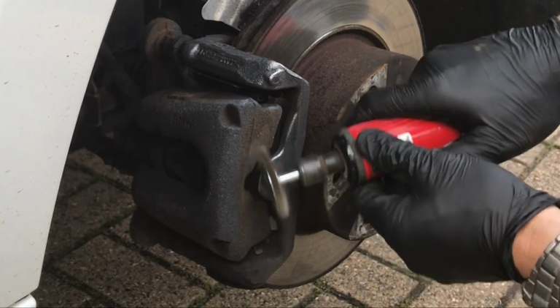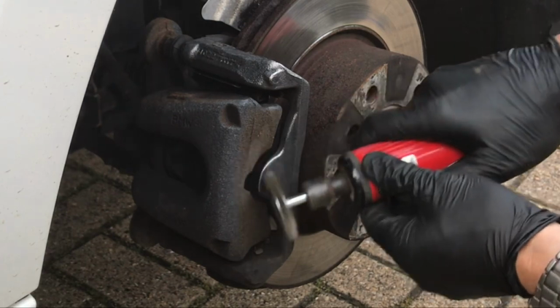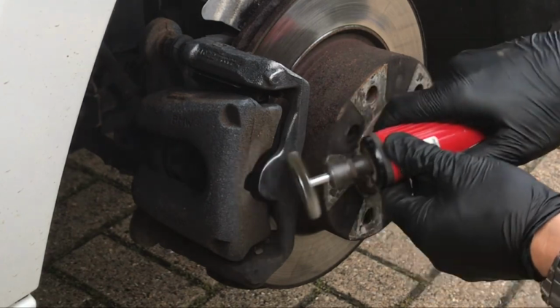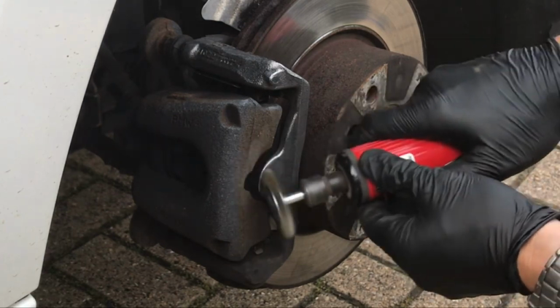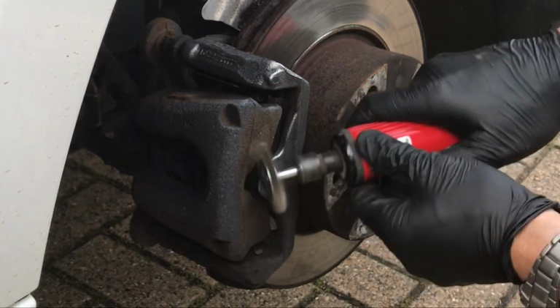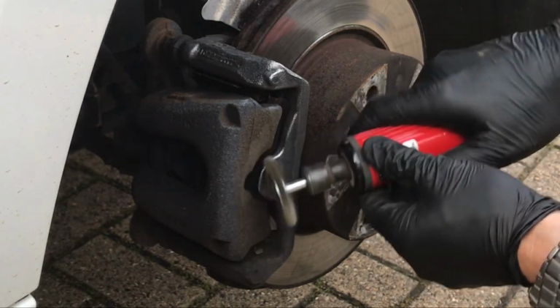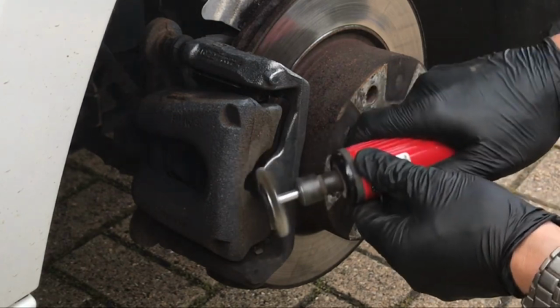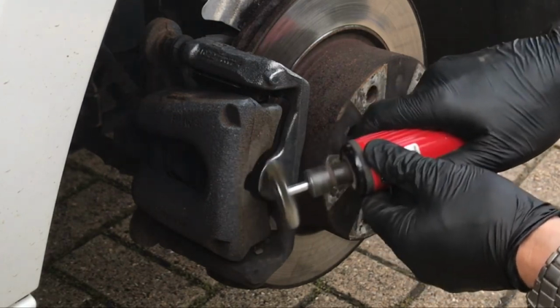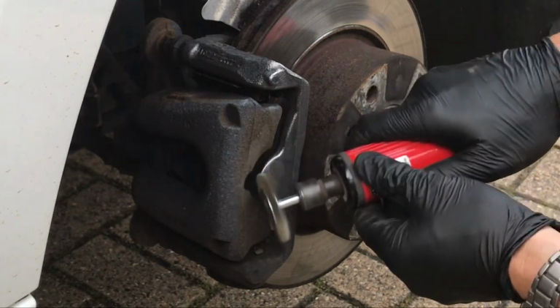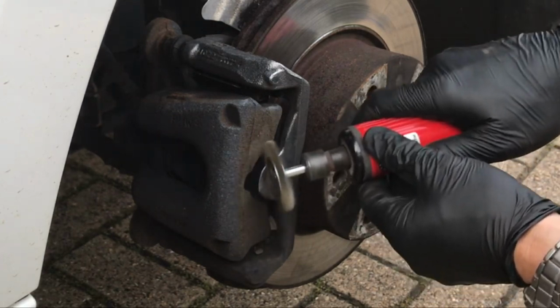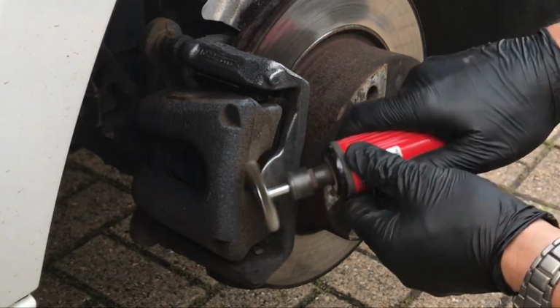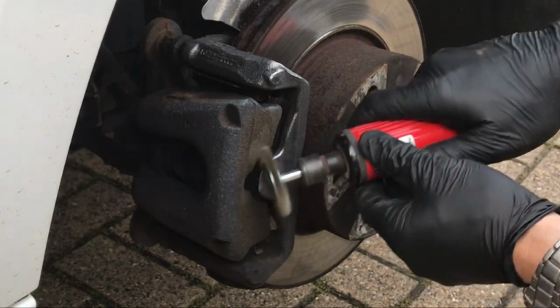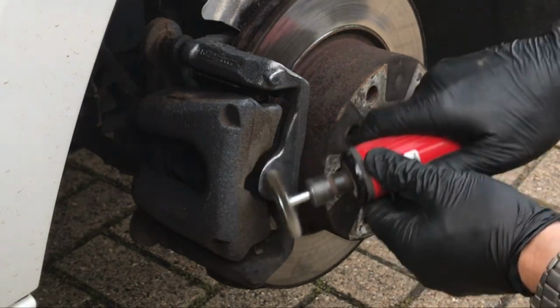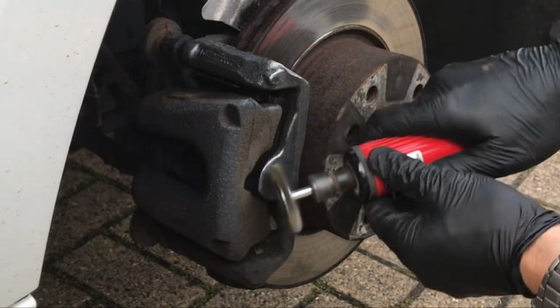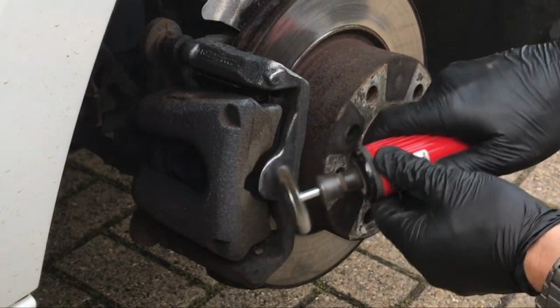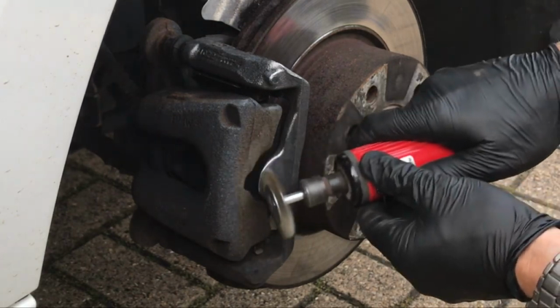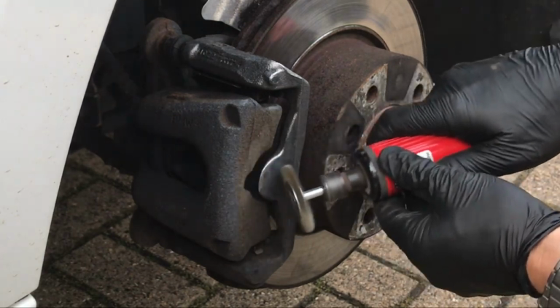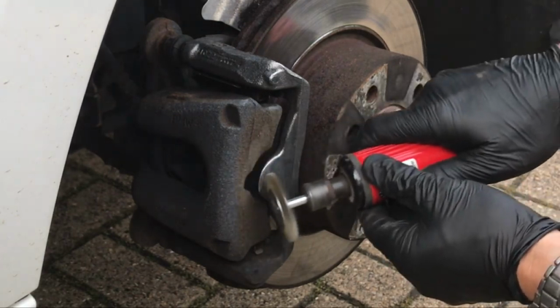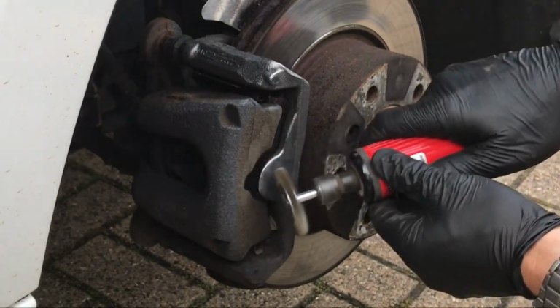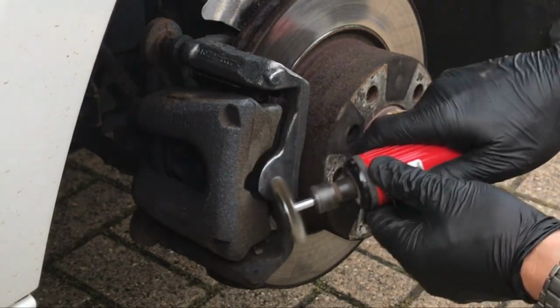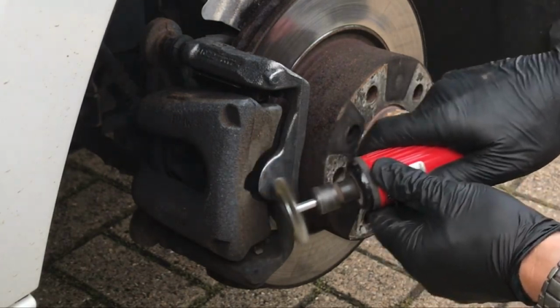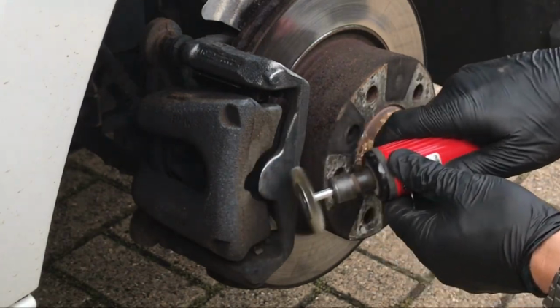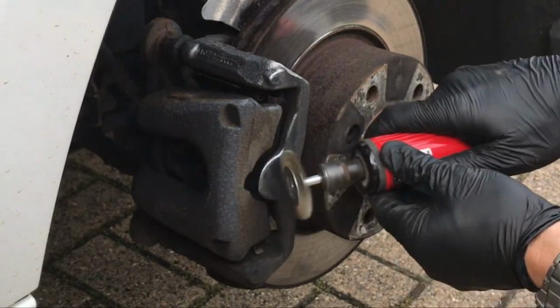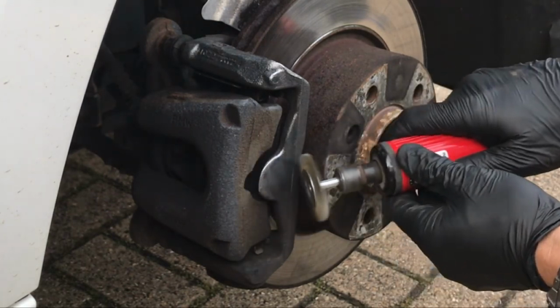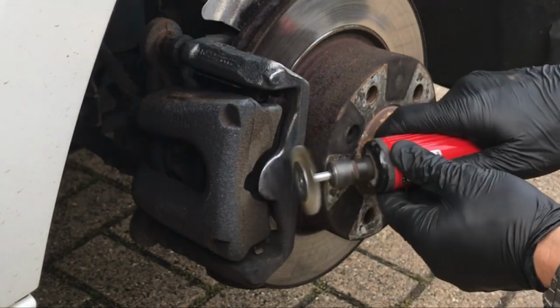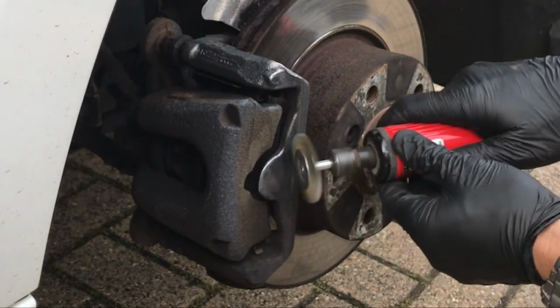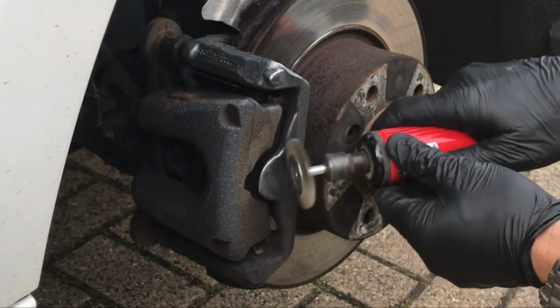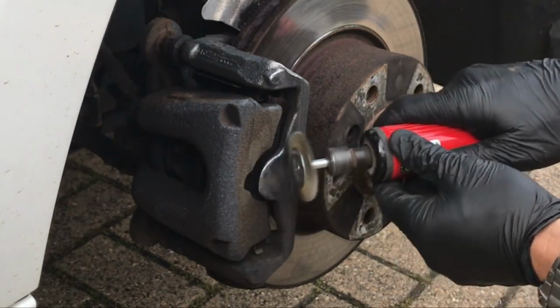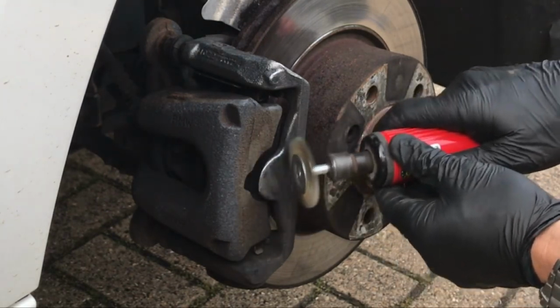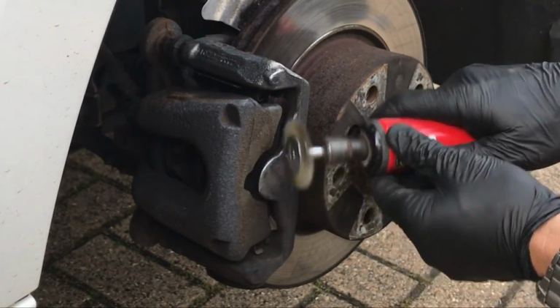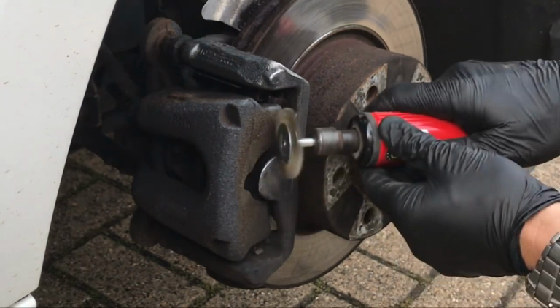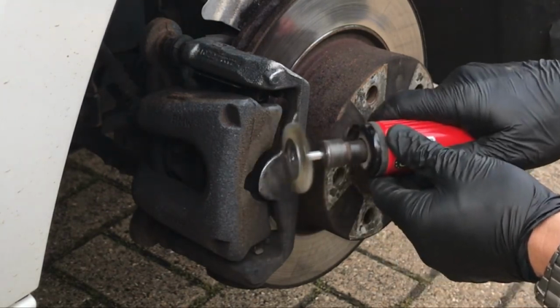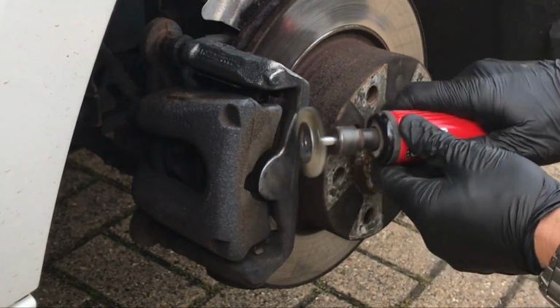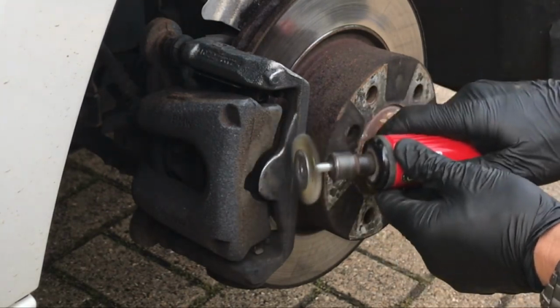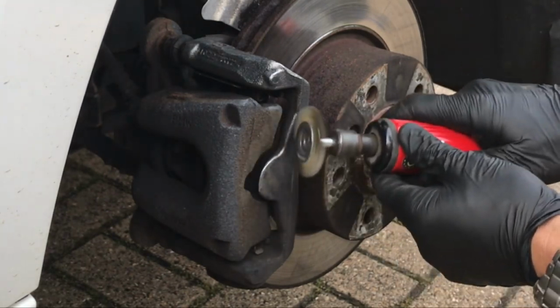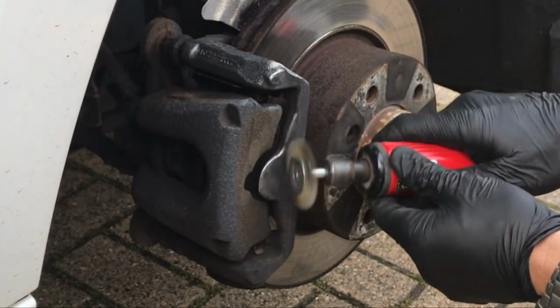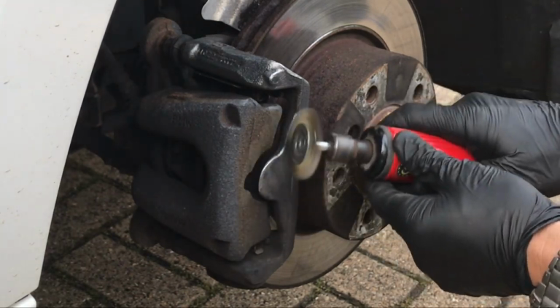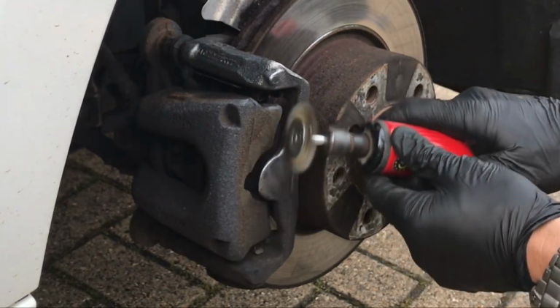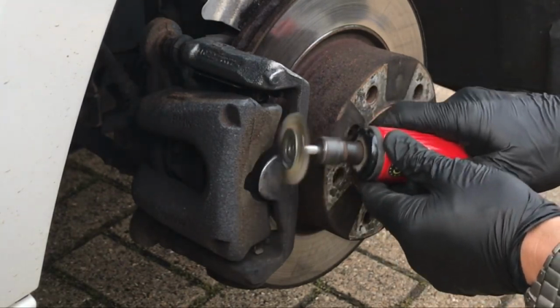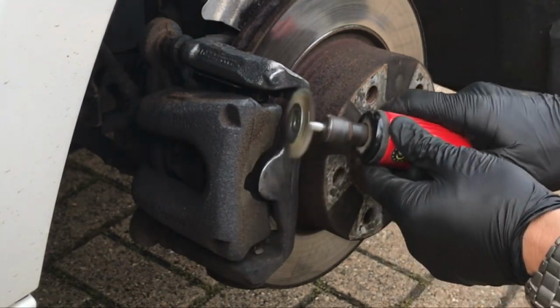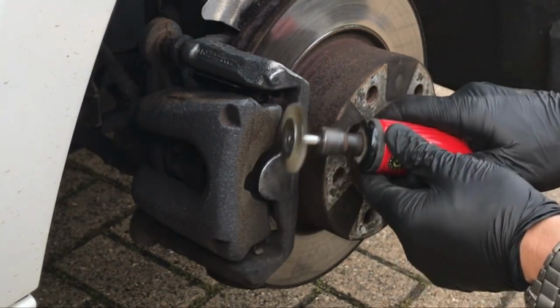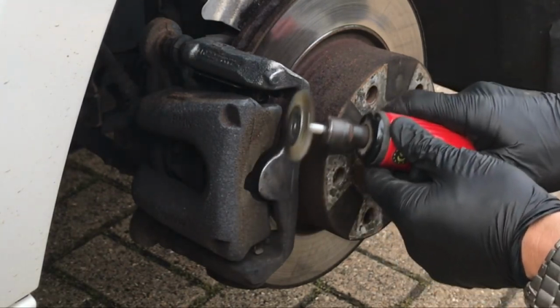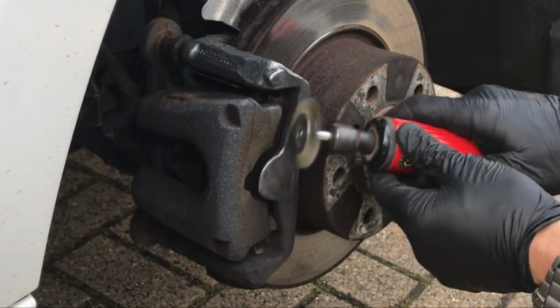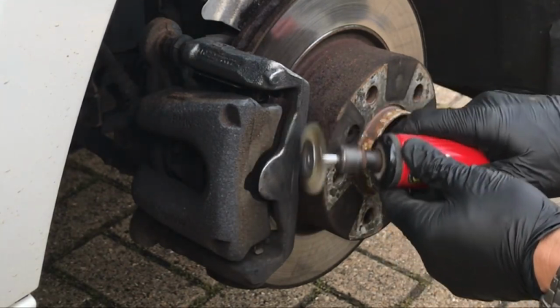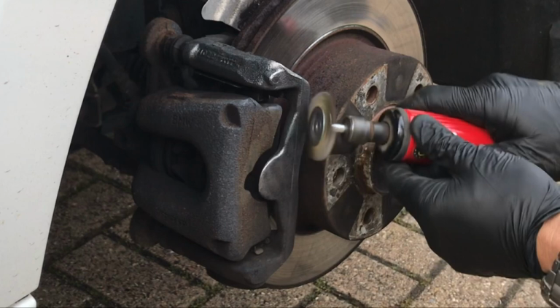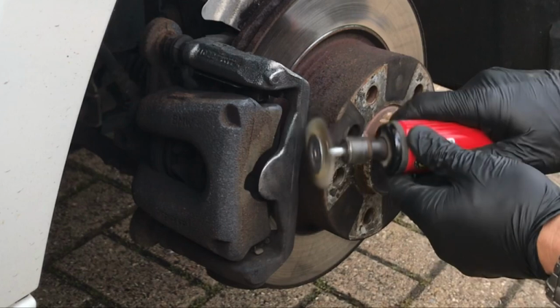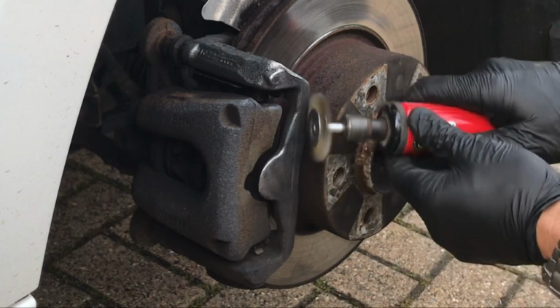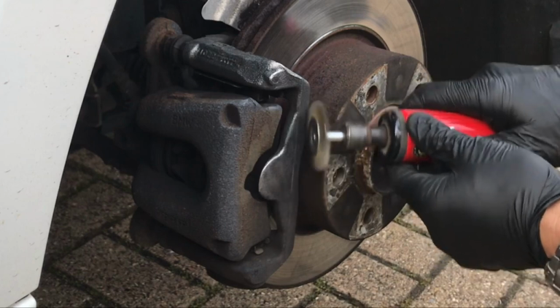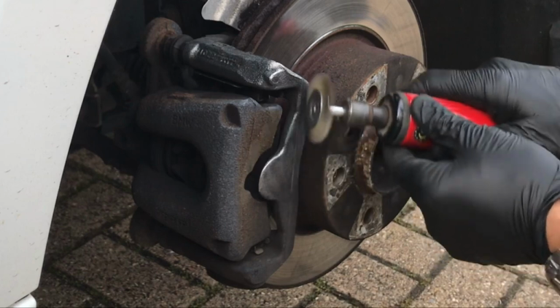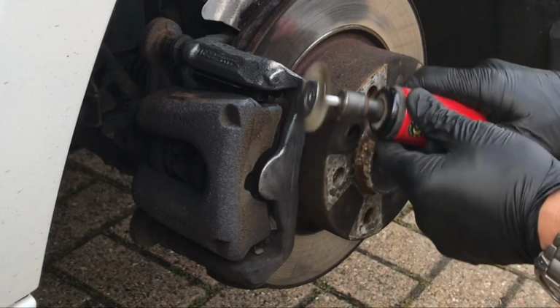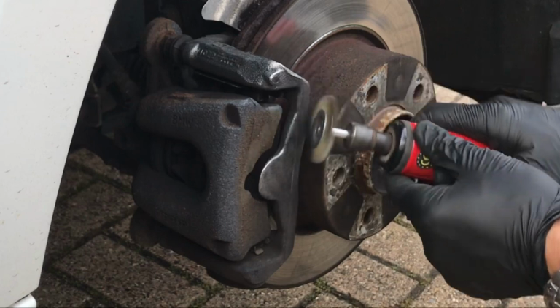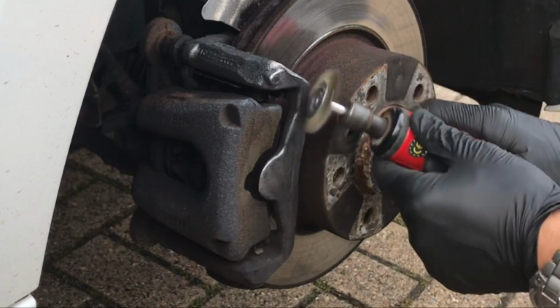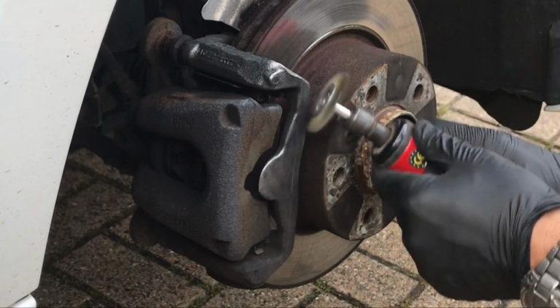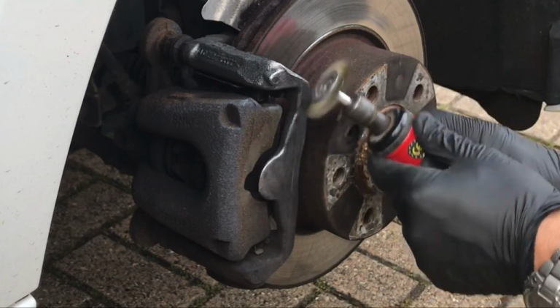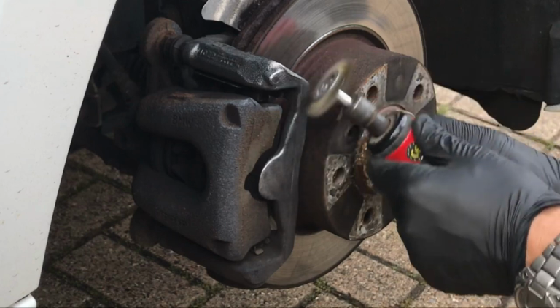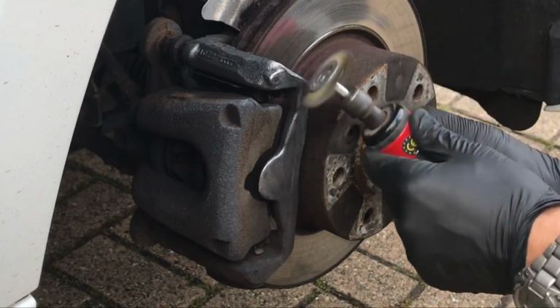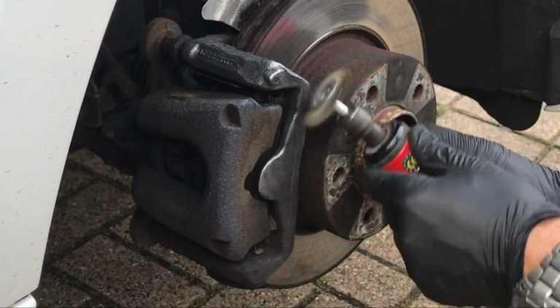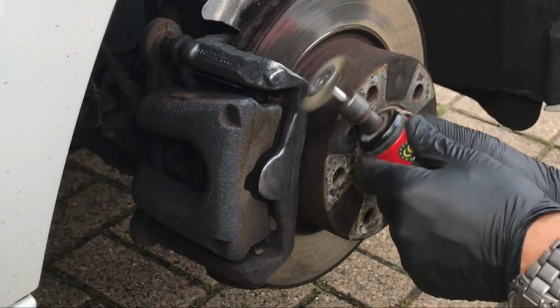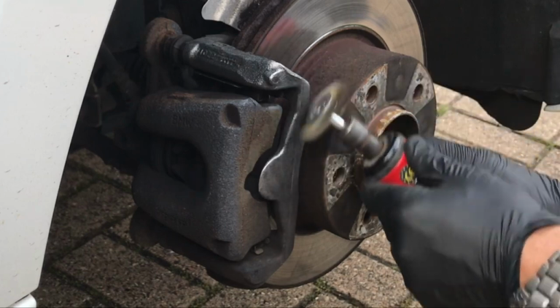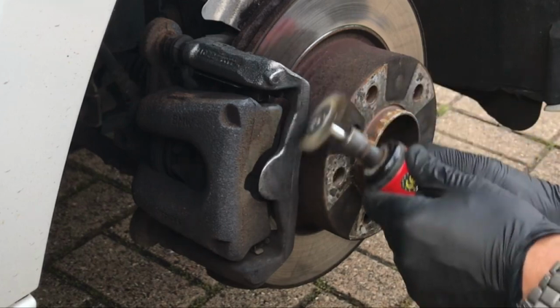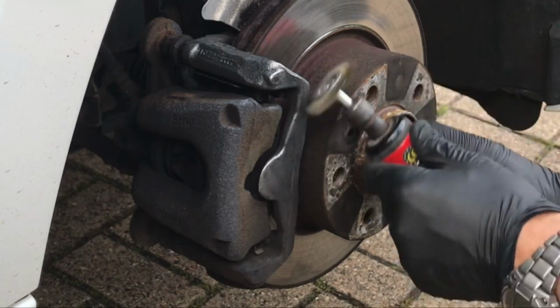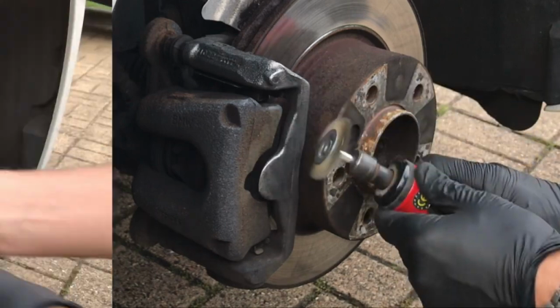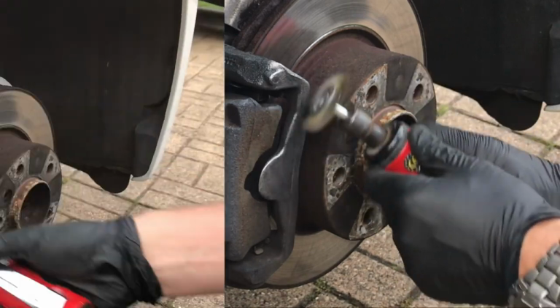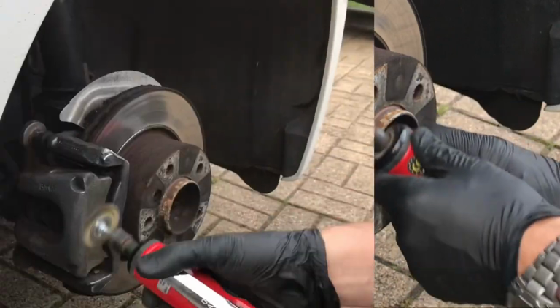These wire brush heads work really, really well and they last quite a long while. You get three in the pack from Screwfix.